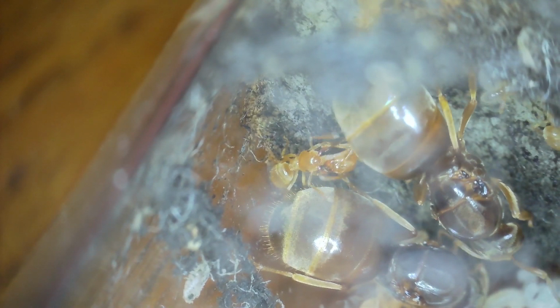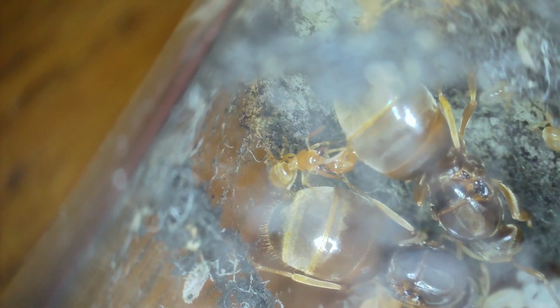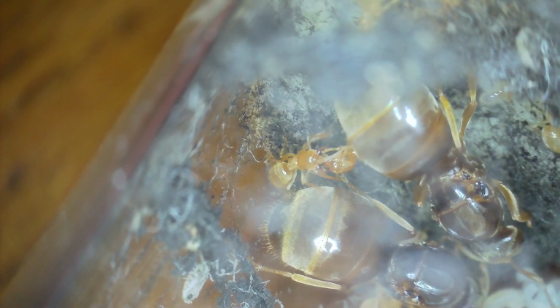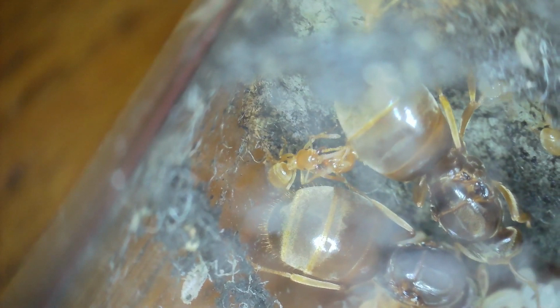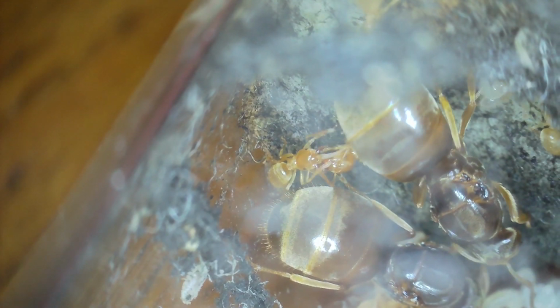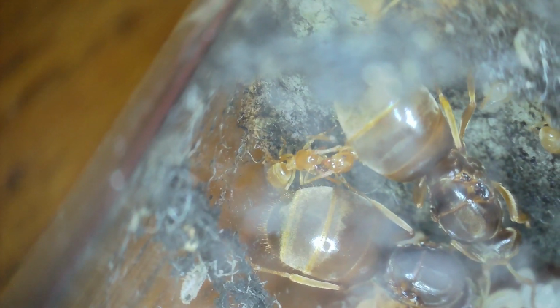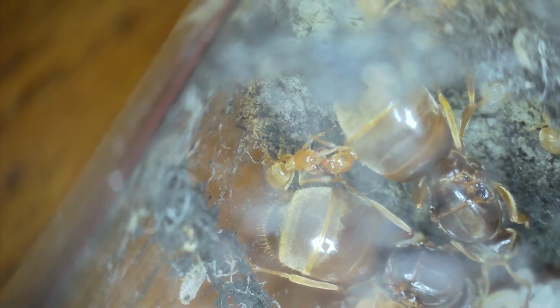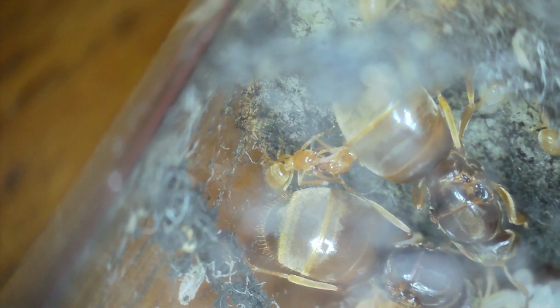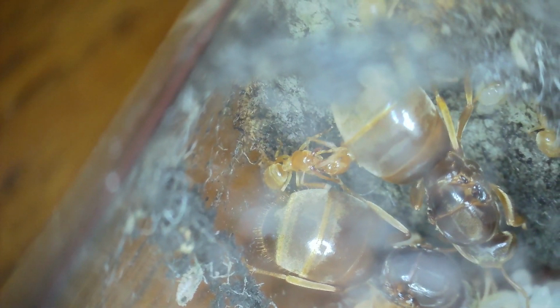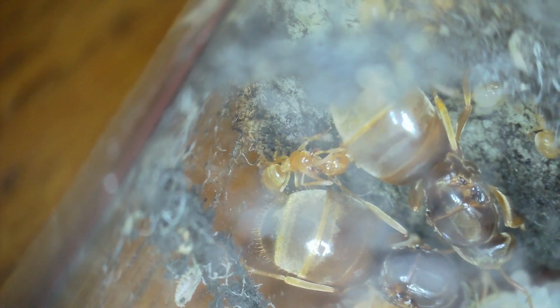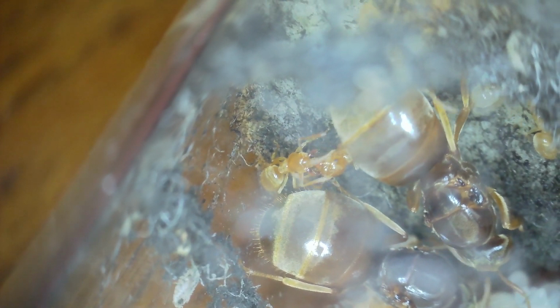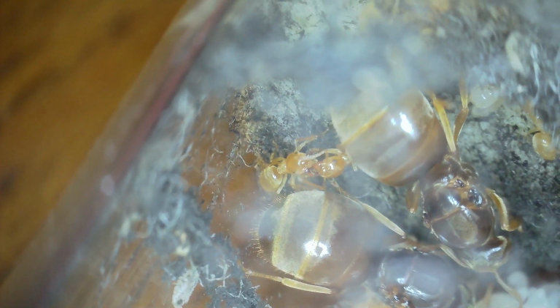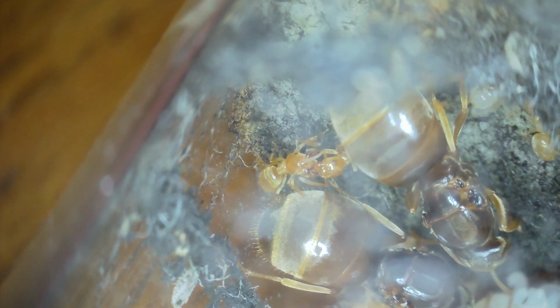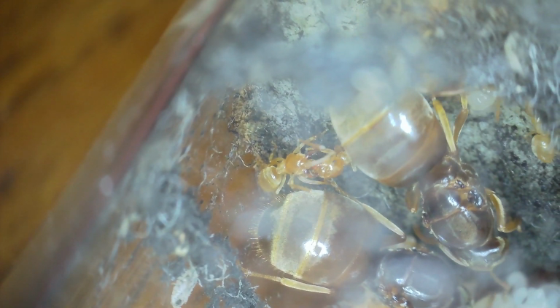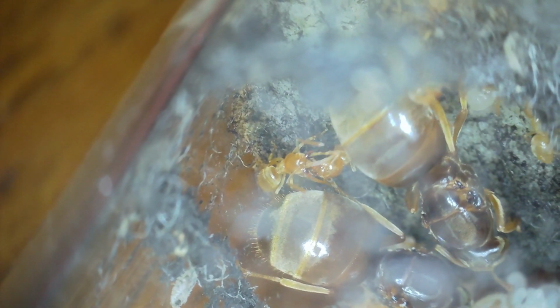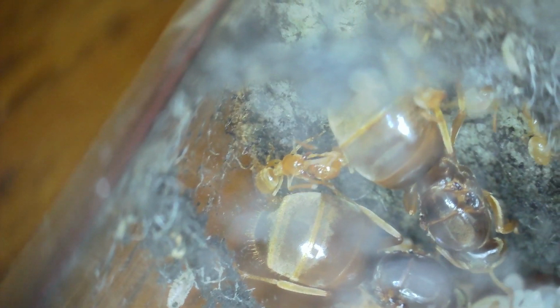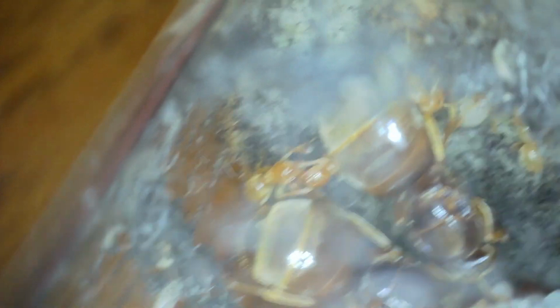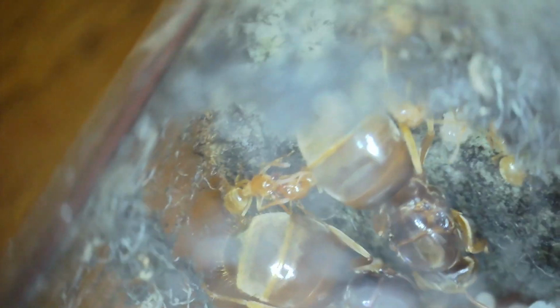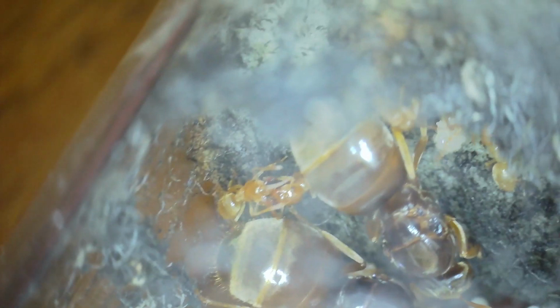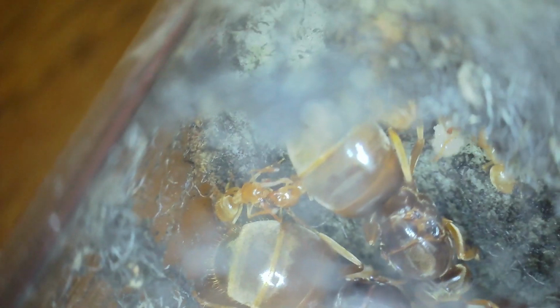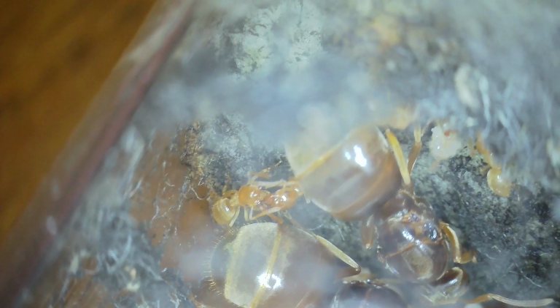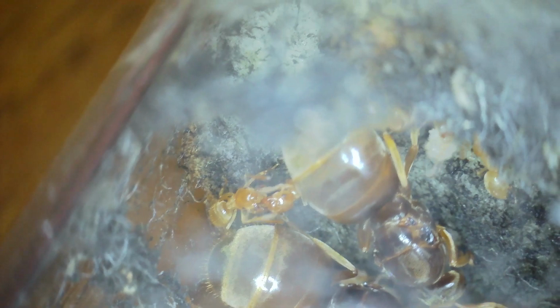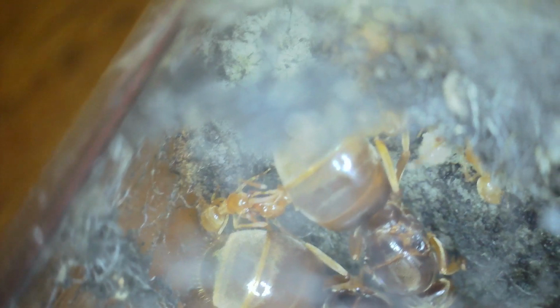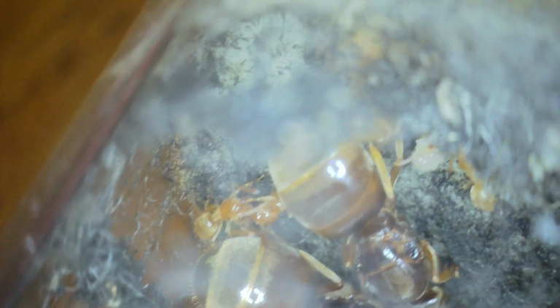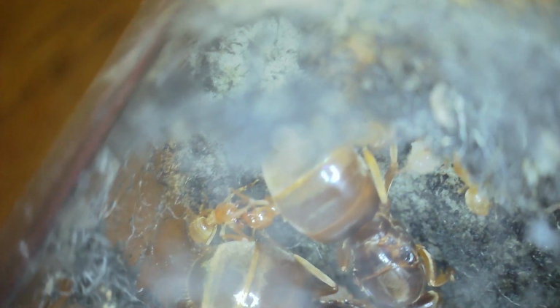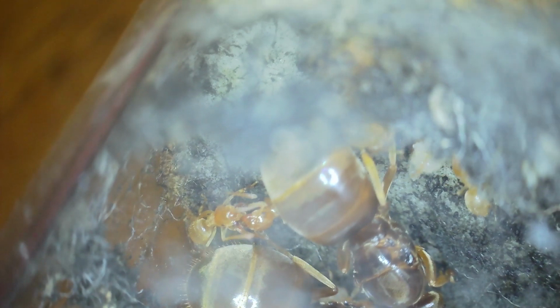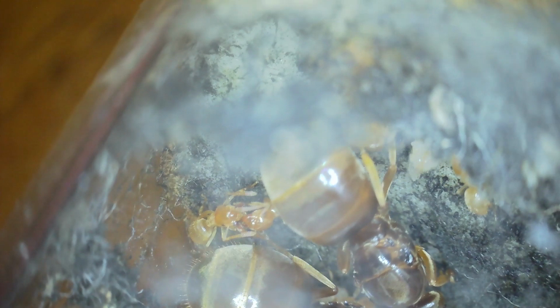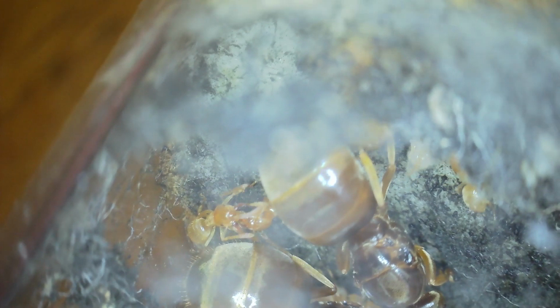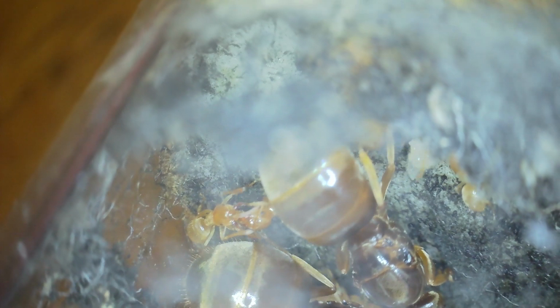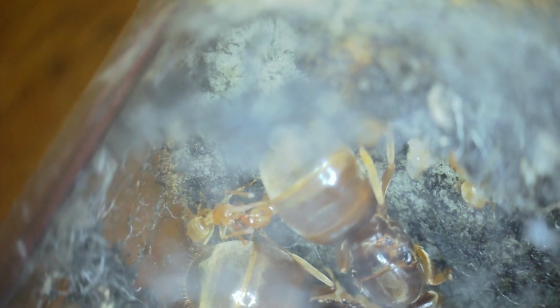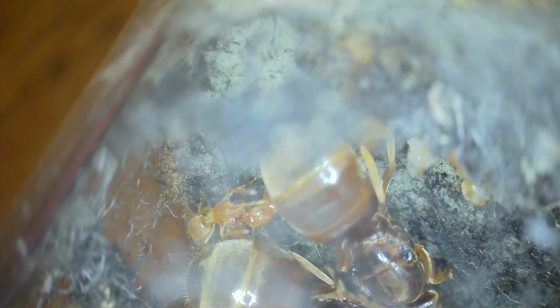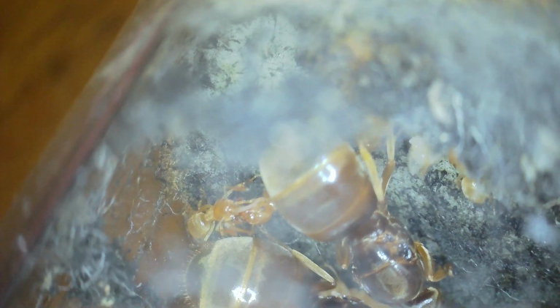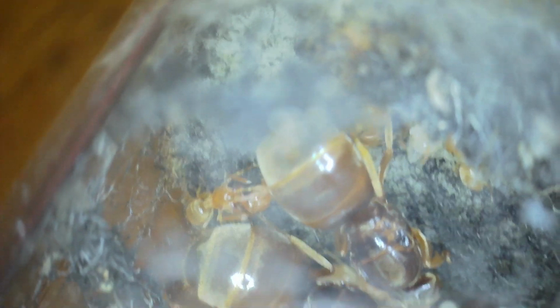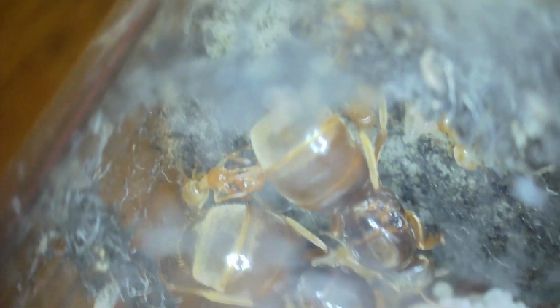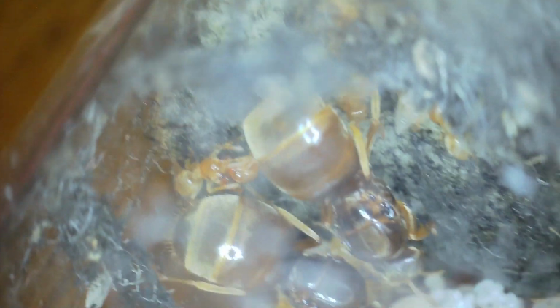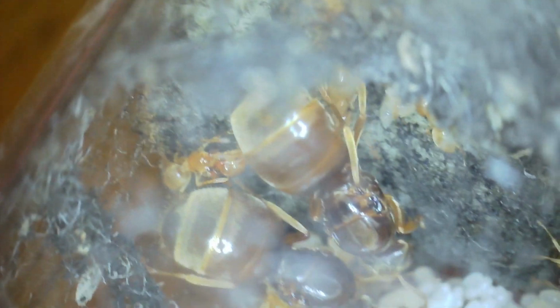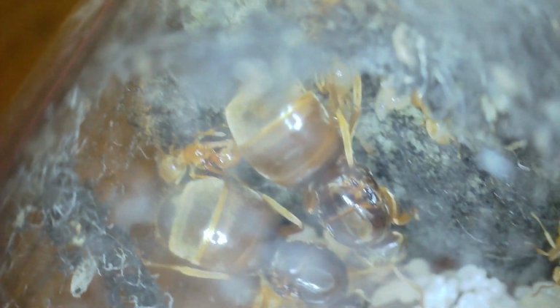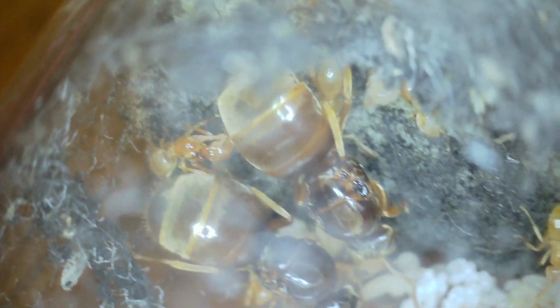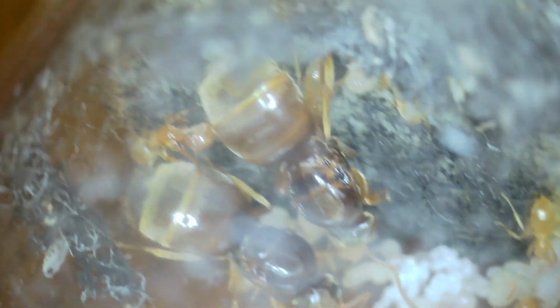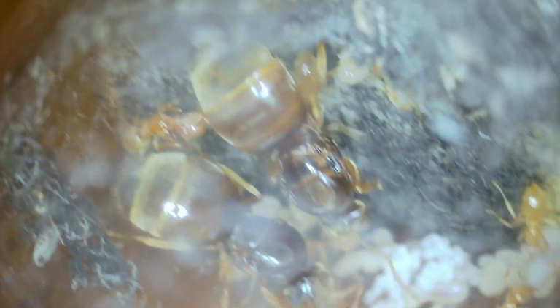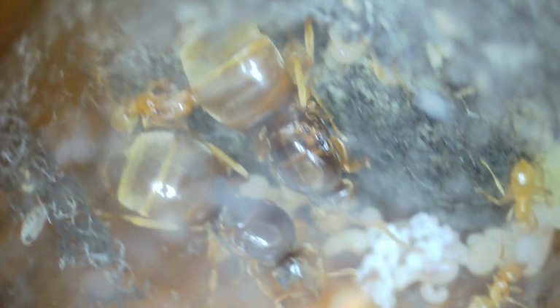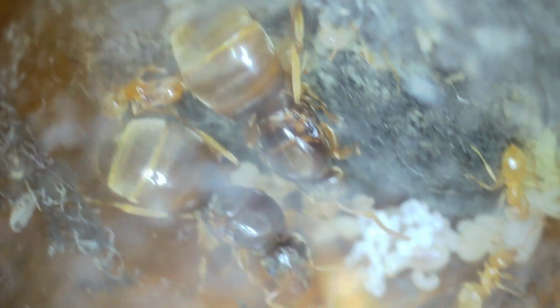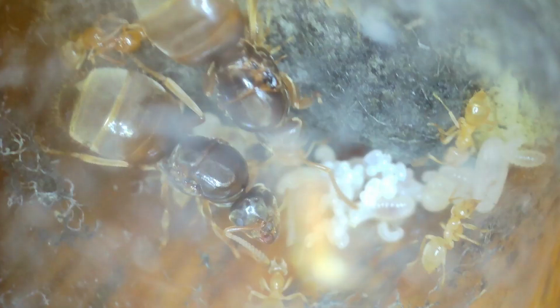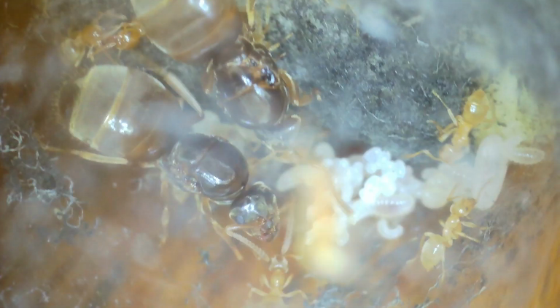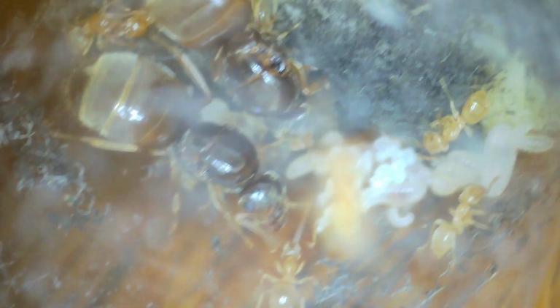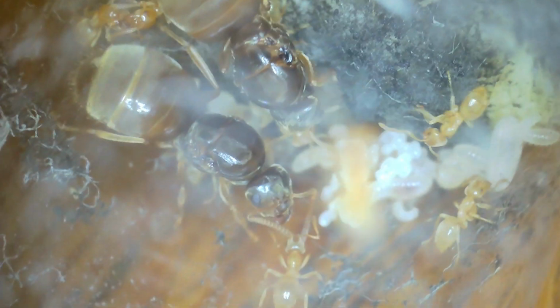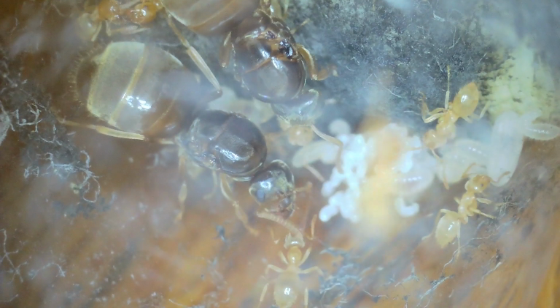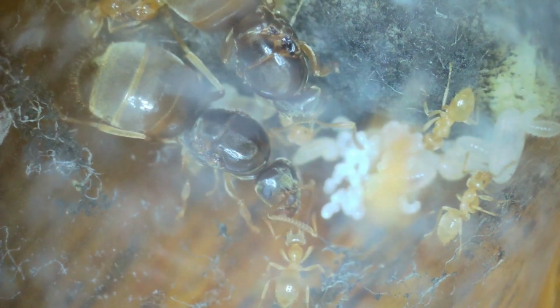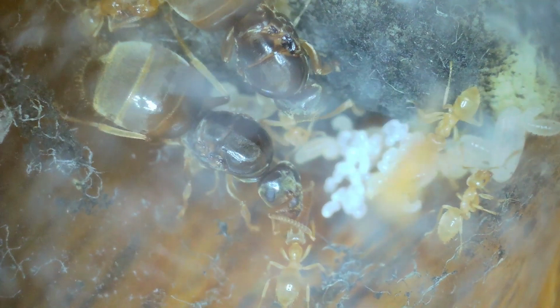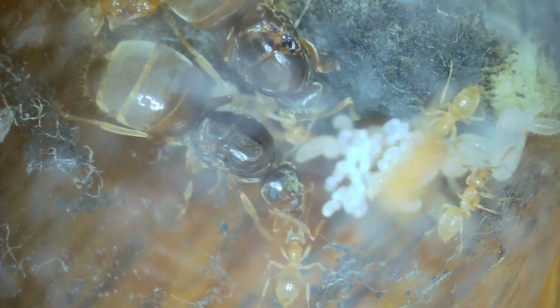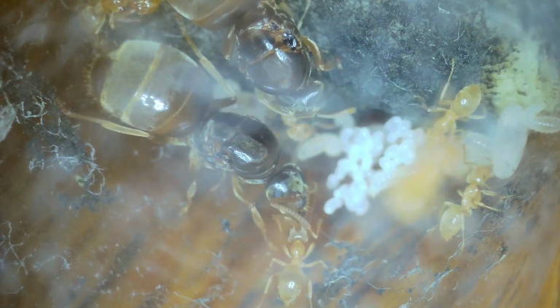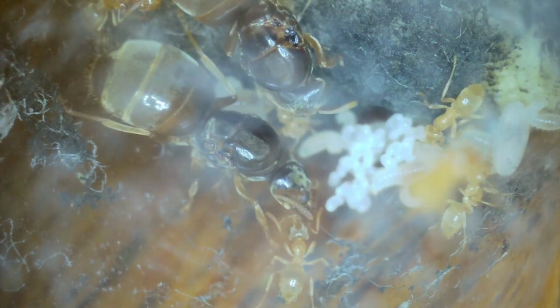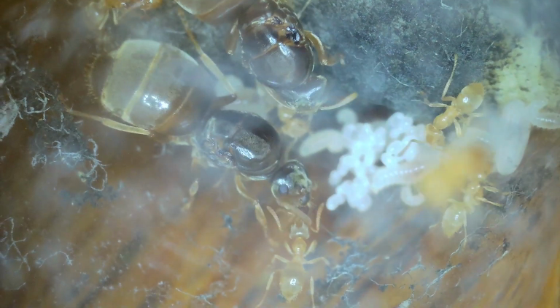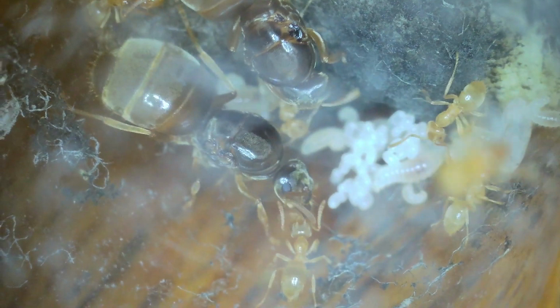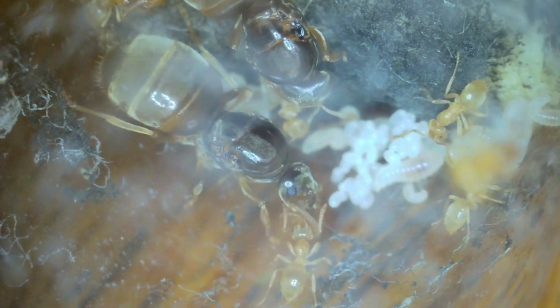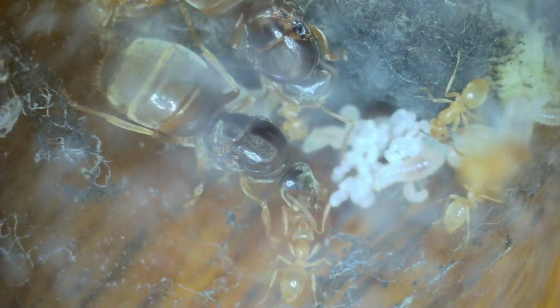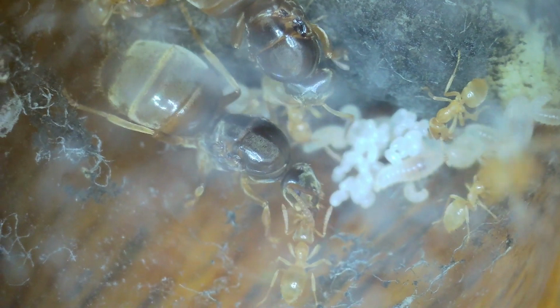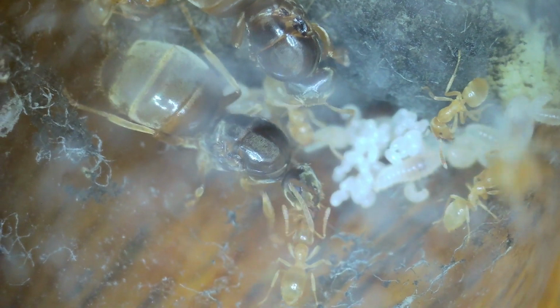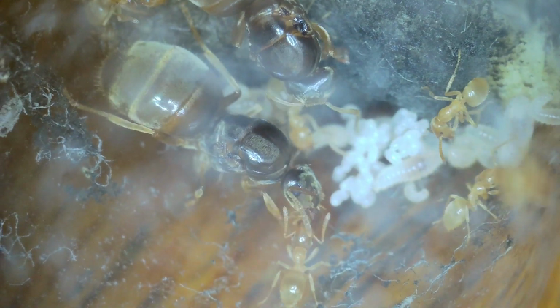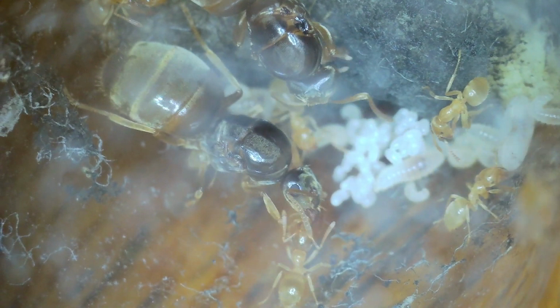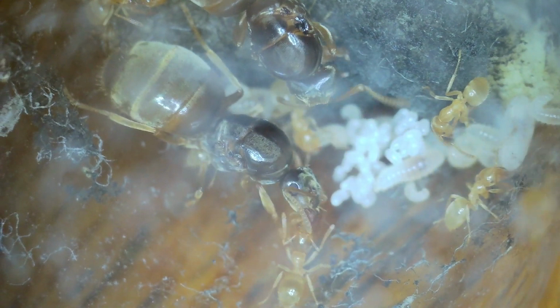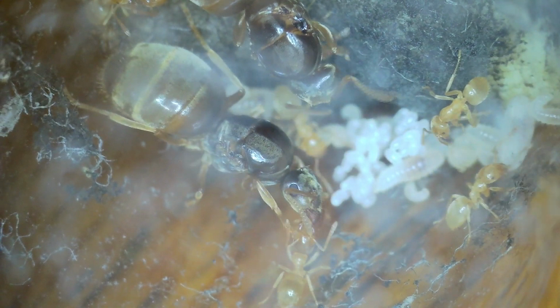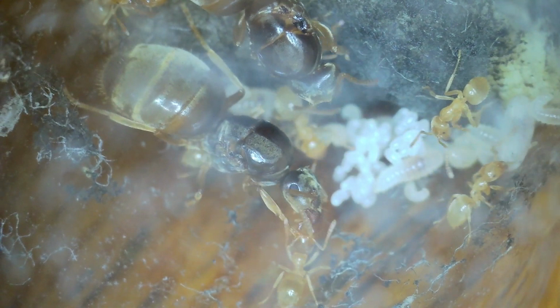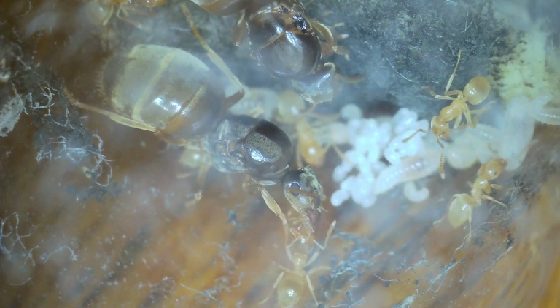Anyway everybody, there you go - that's just a very short update on the two Flavus colonies. Thank you for watching. Goodbye.